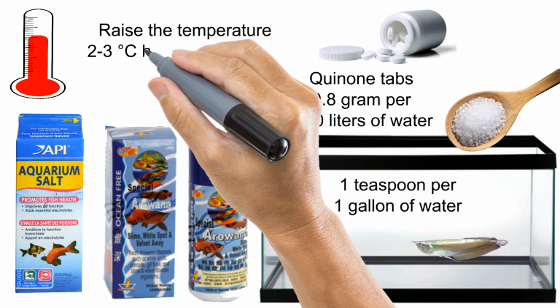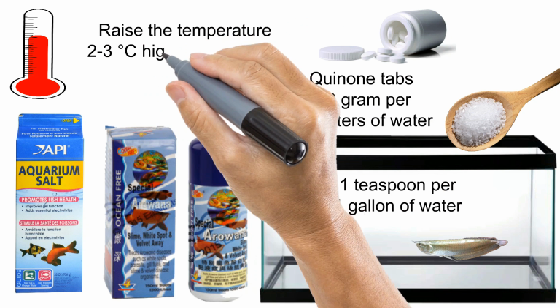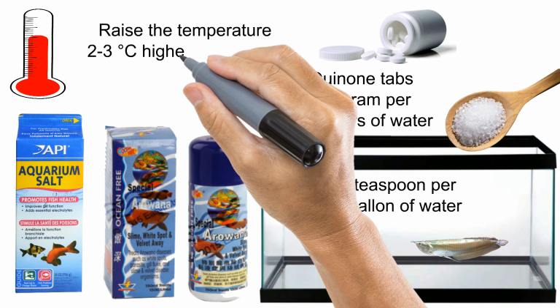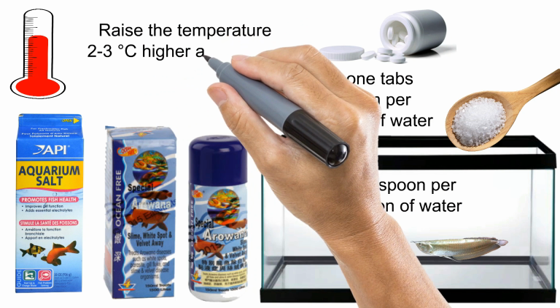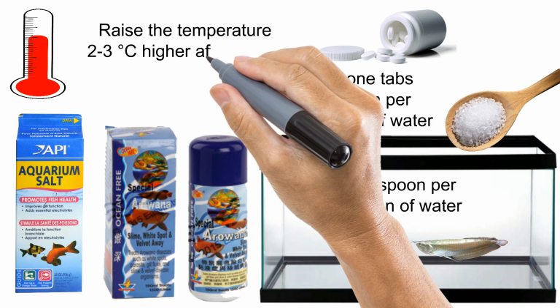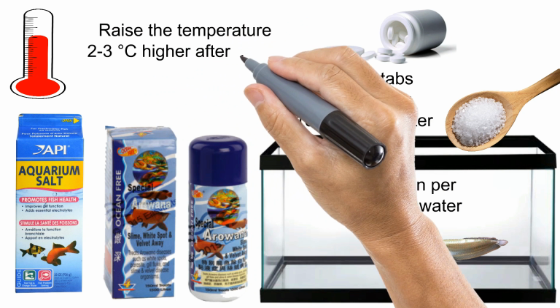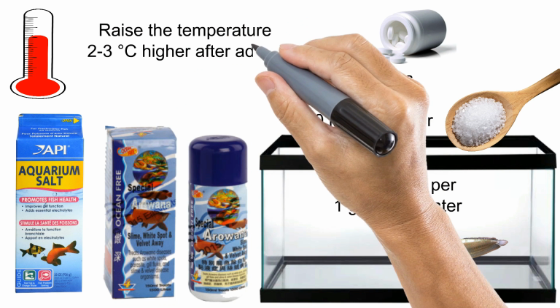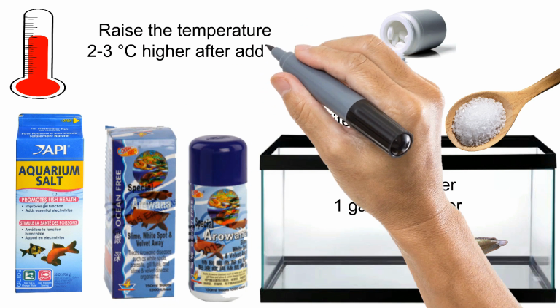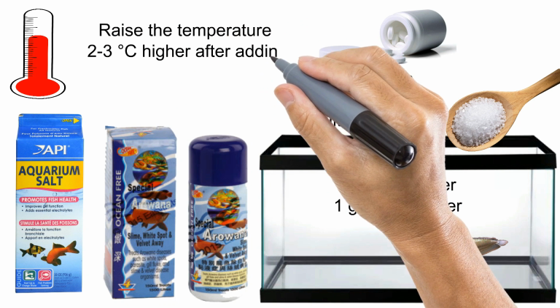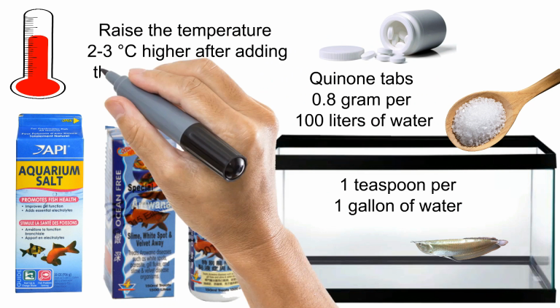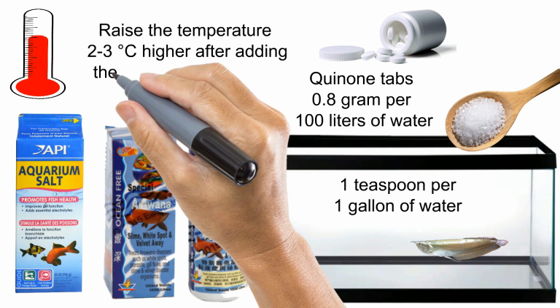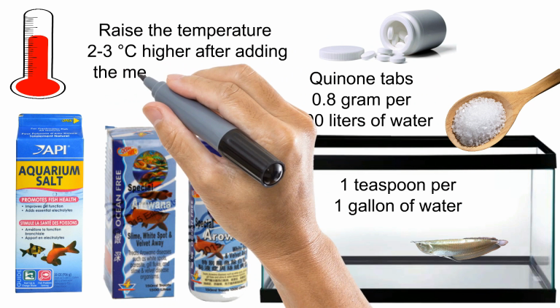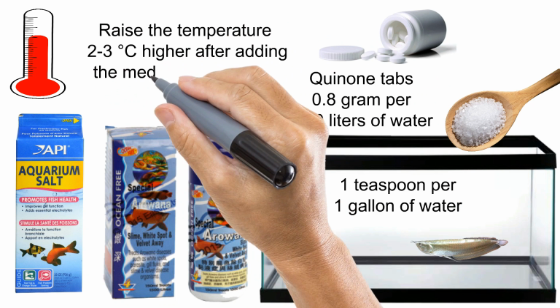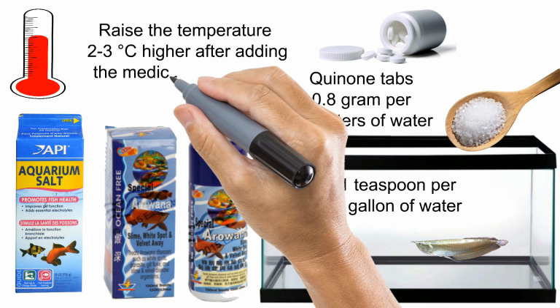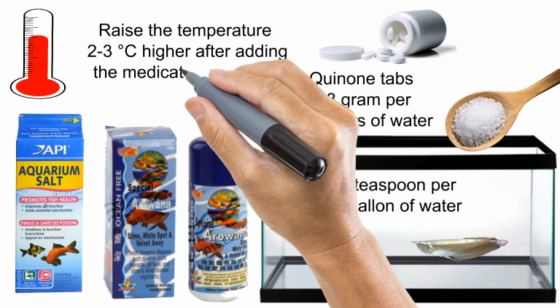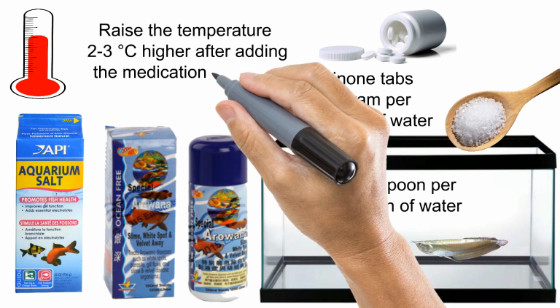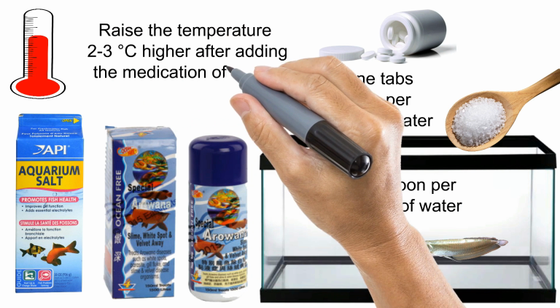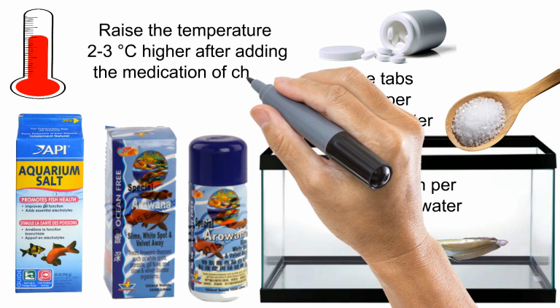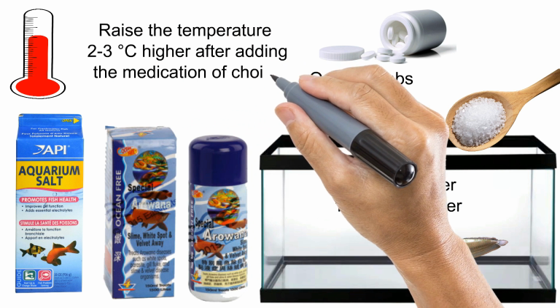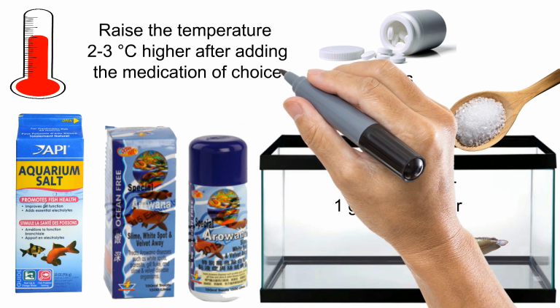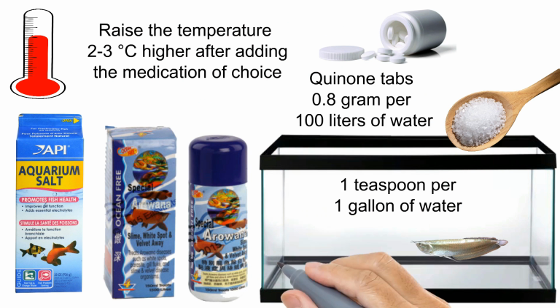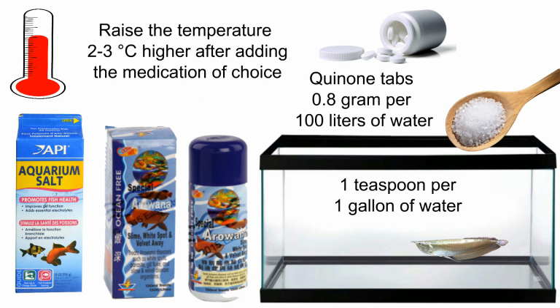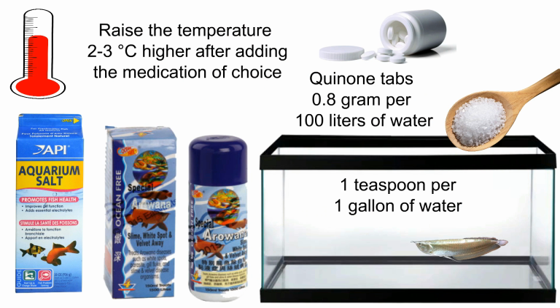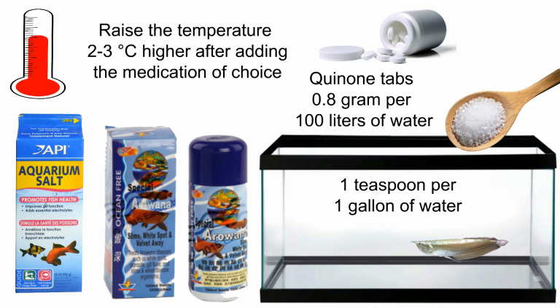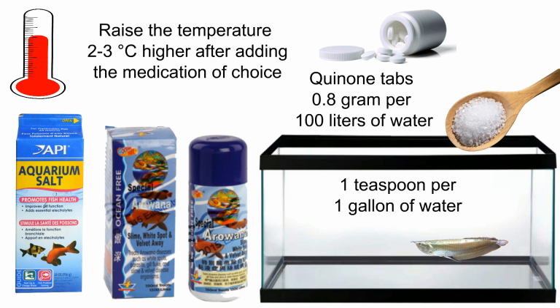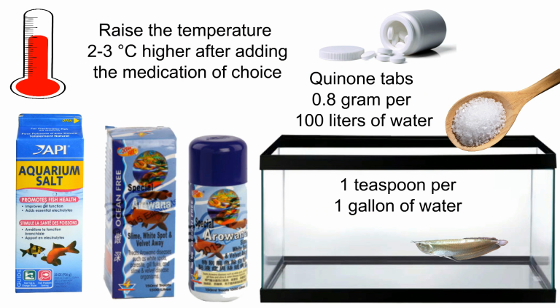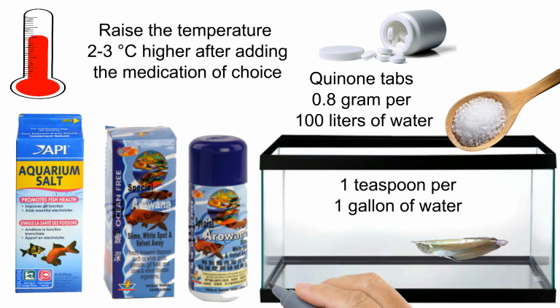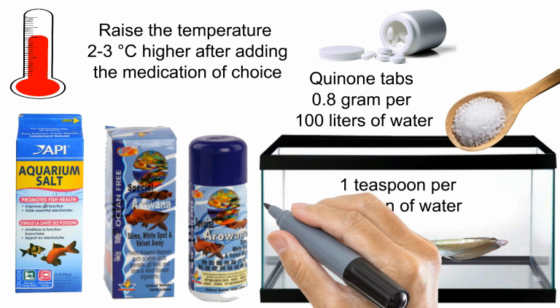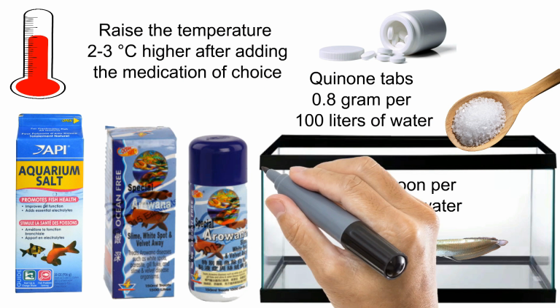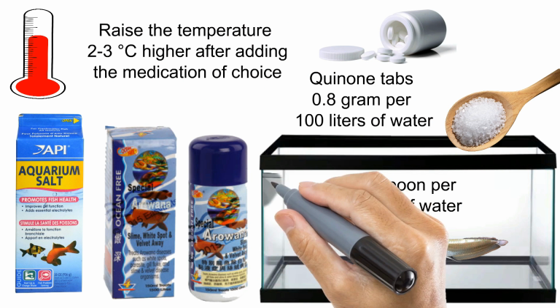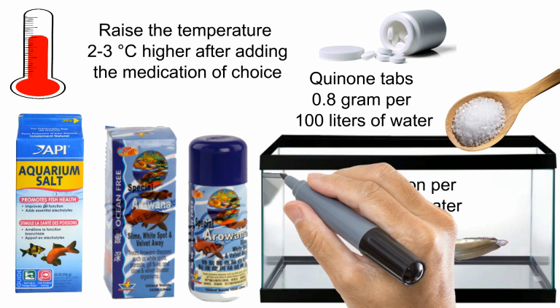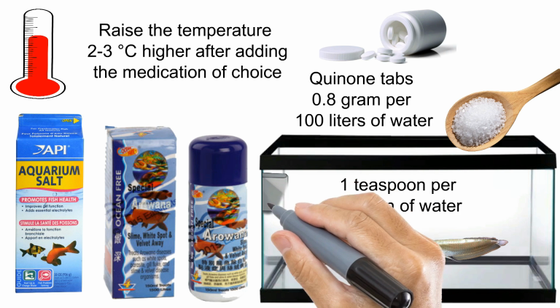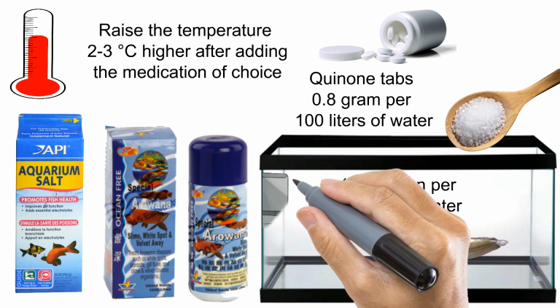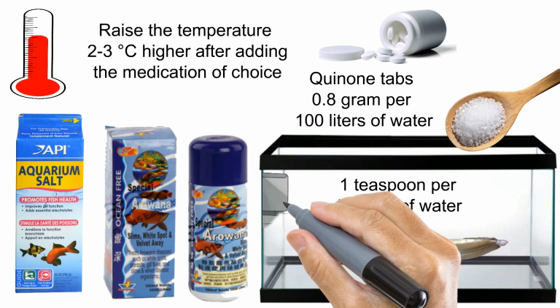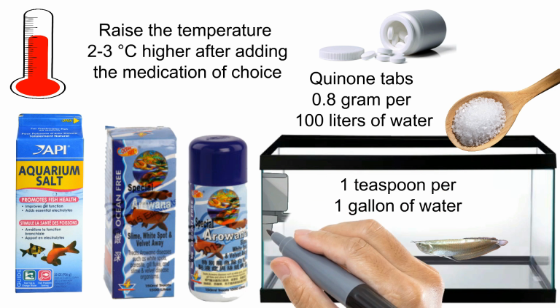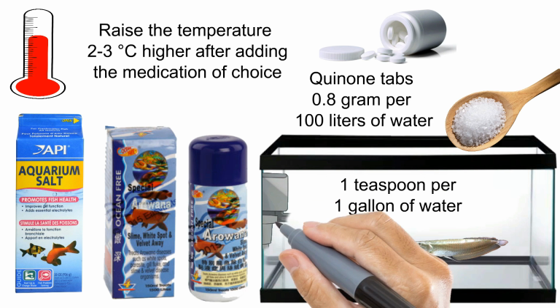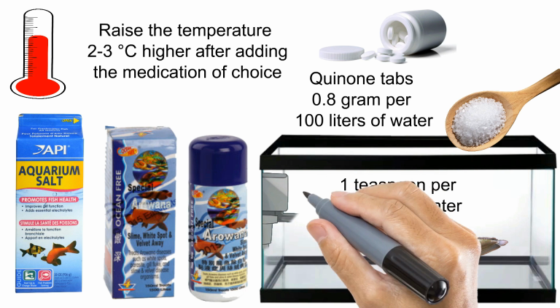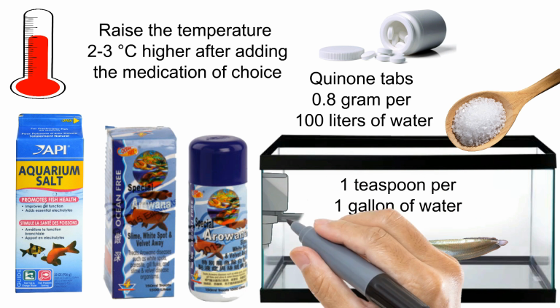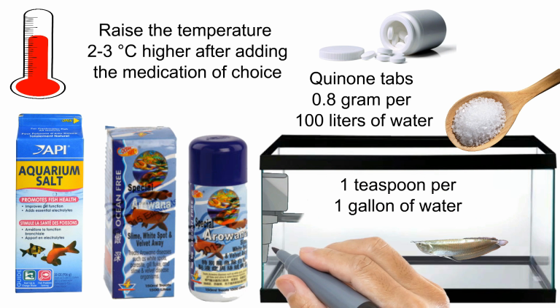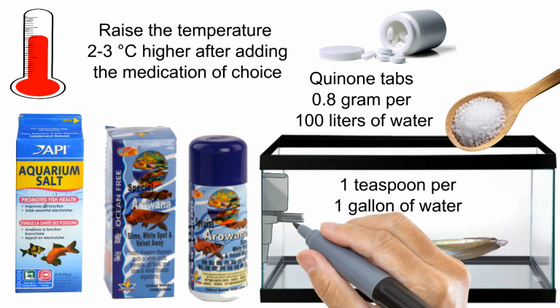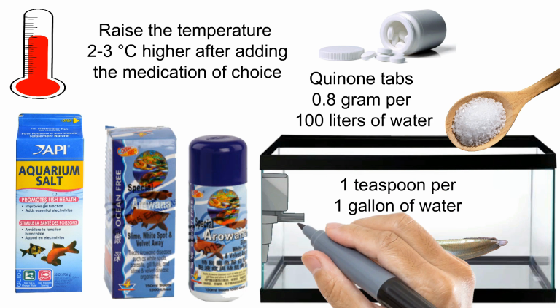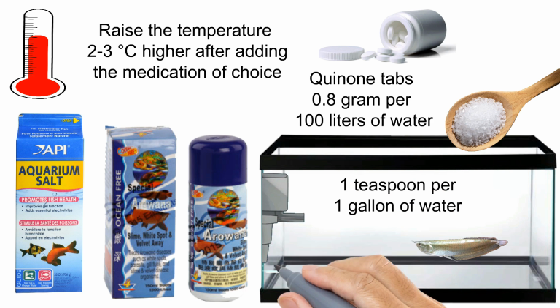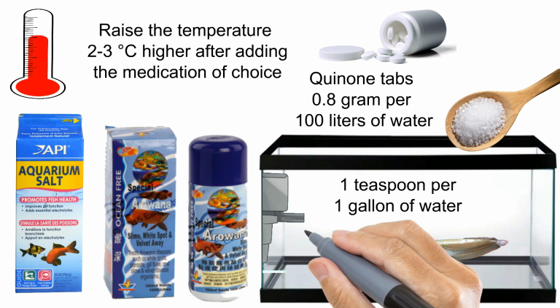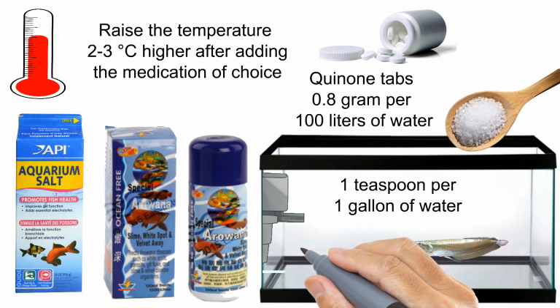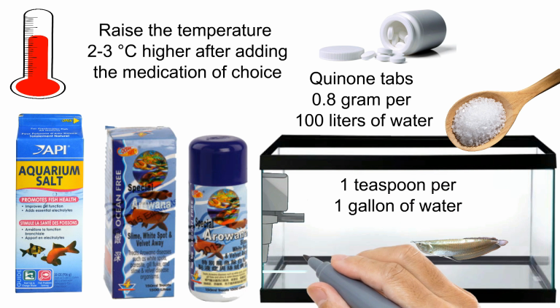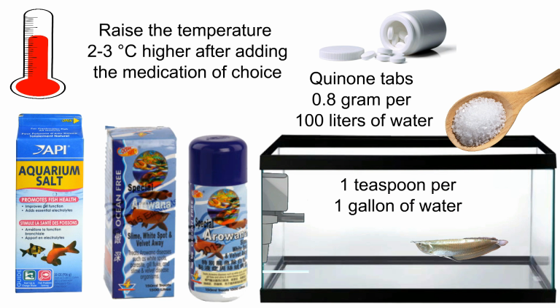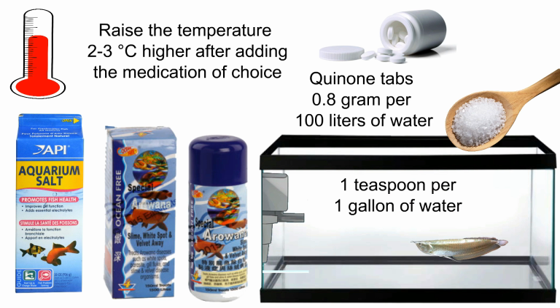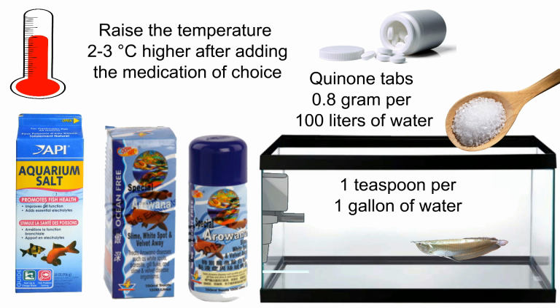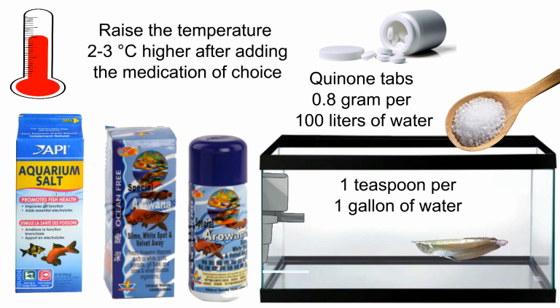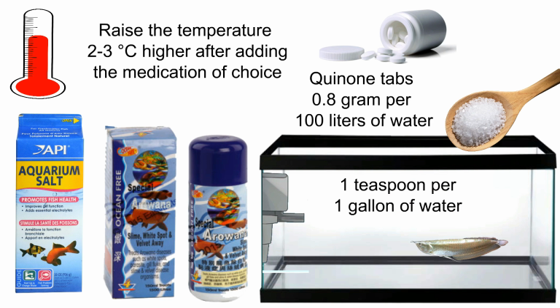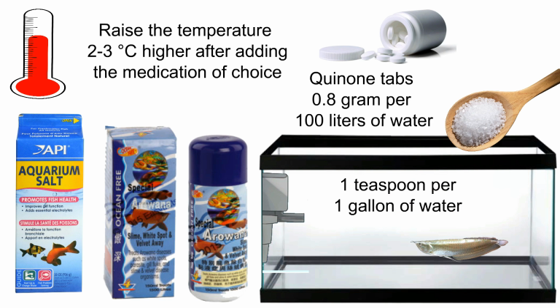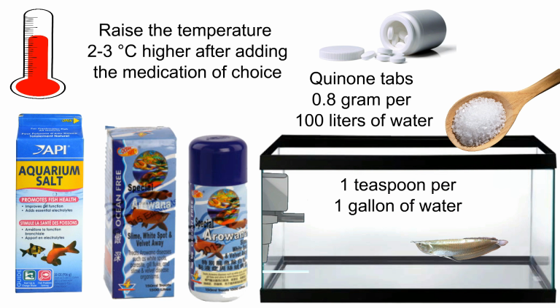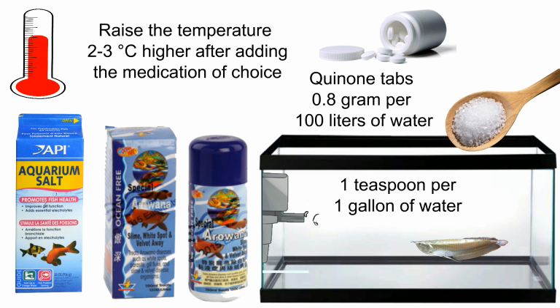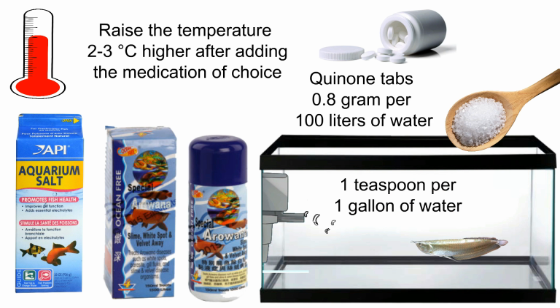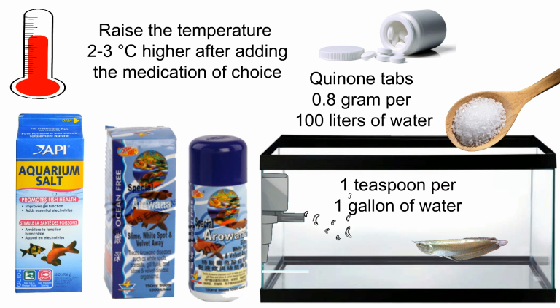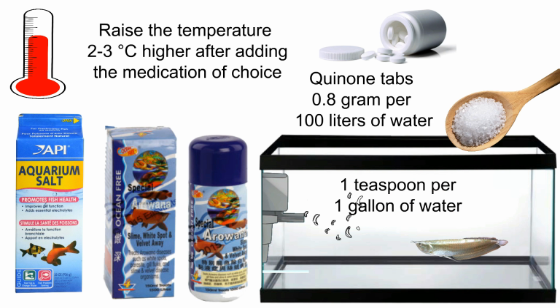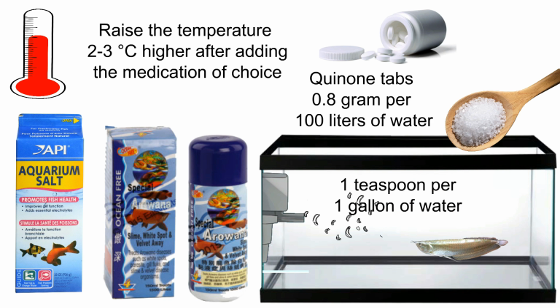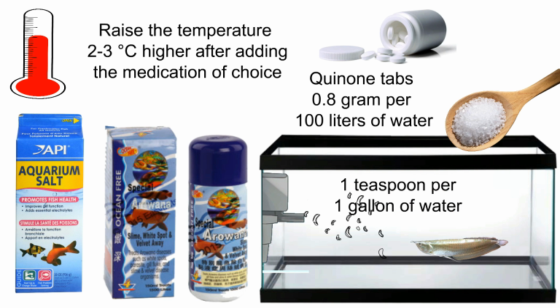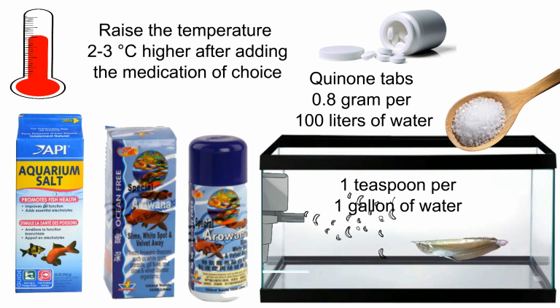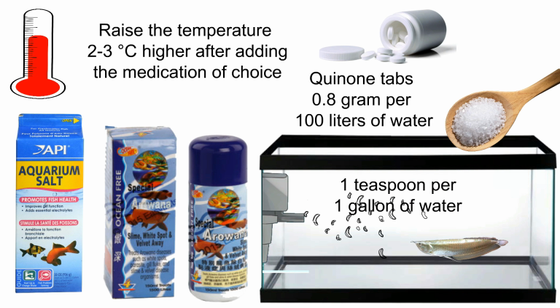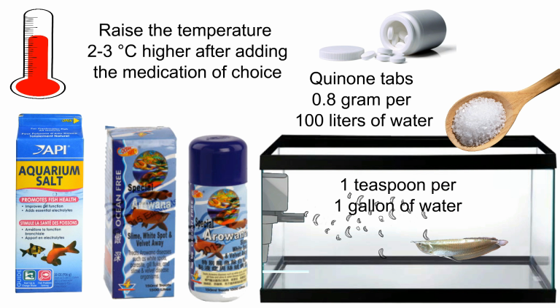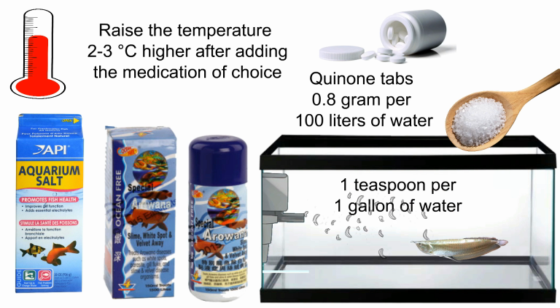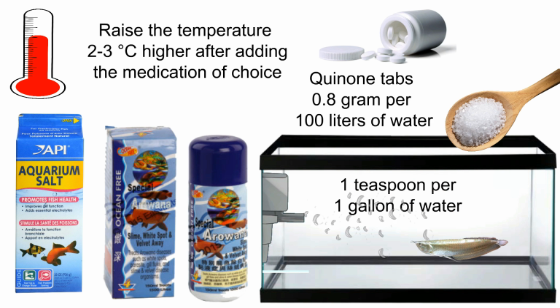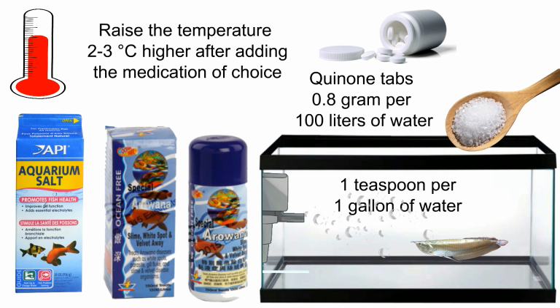Raise the temperature two to three degrees Celsius higher after adding the medication of choice, and turn the air pump up to allow more dissolved oxygen in the water.